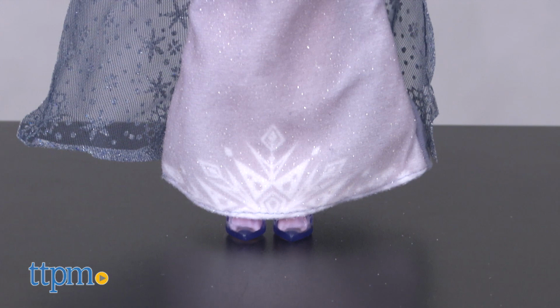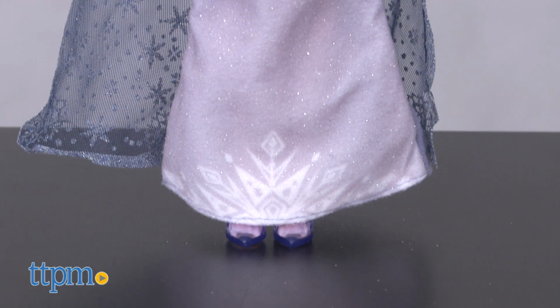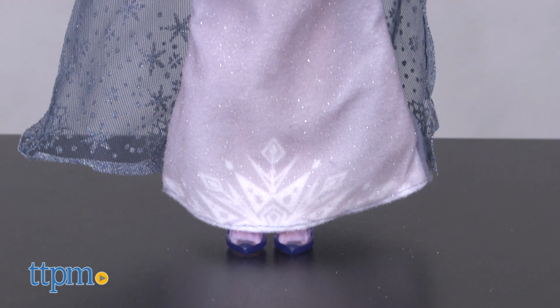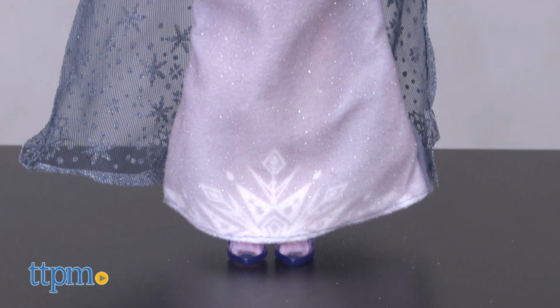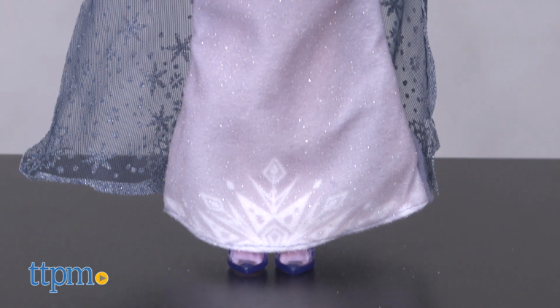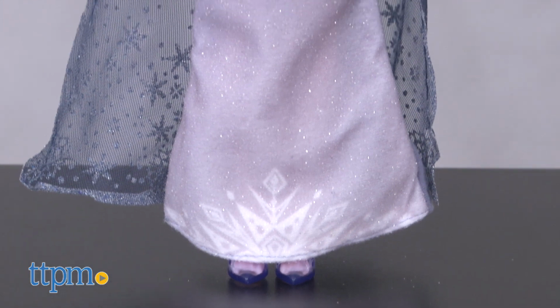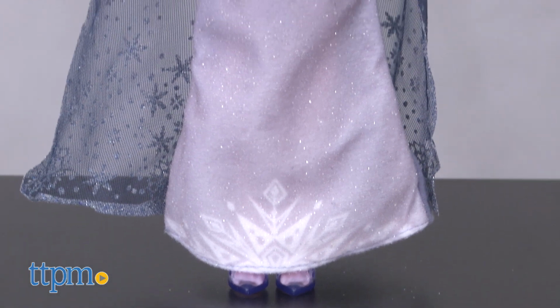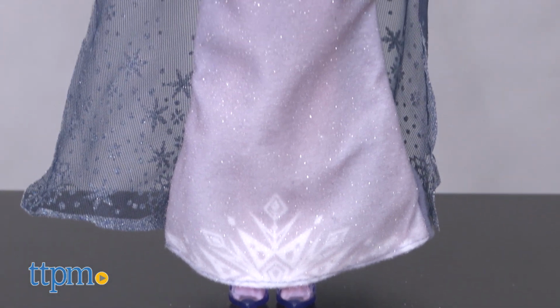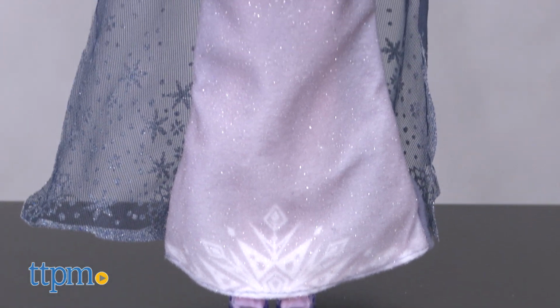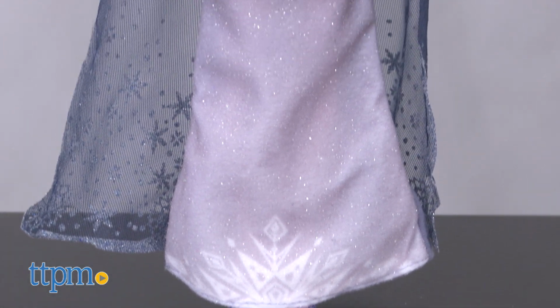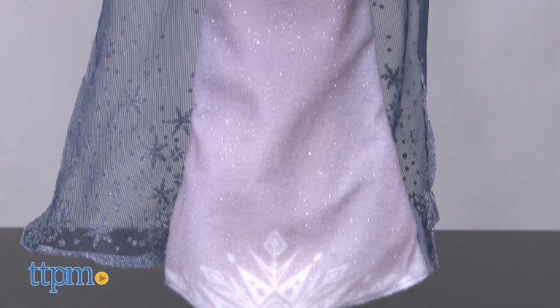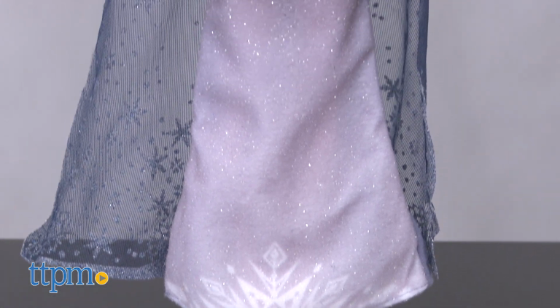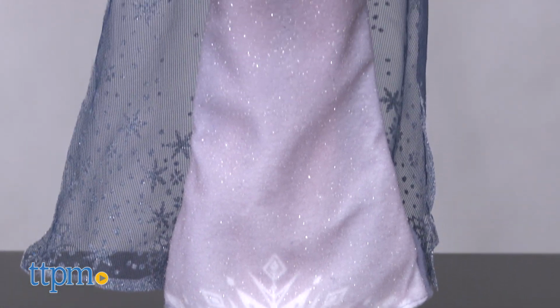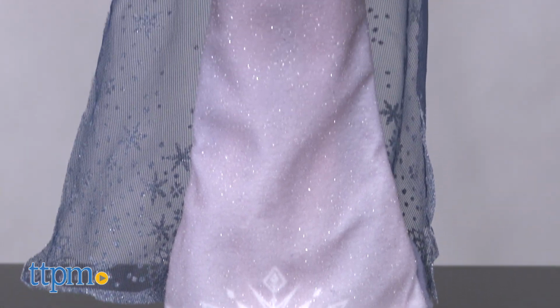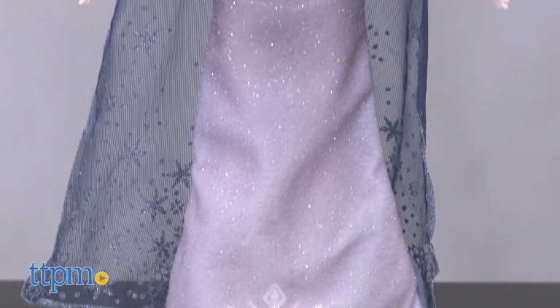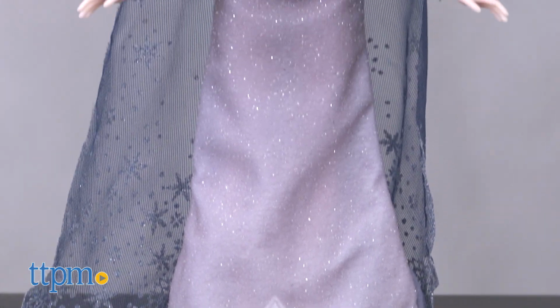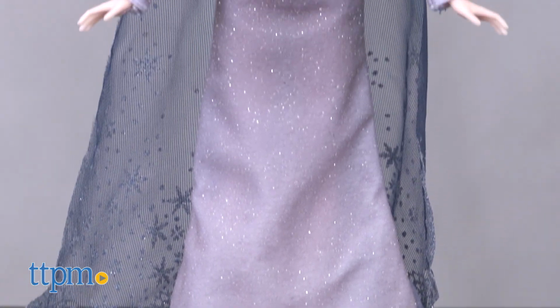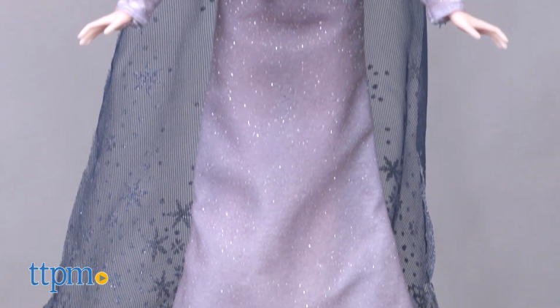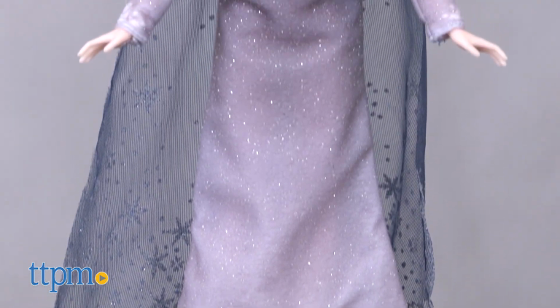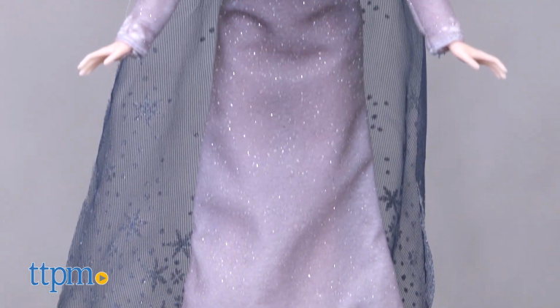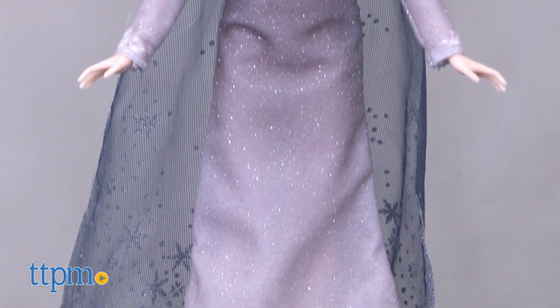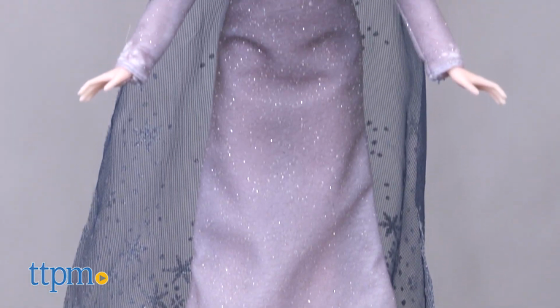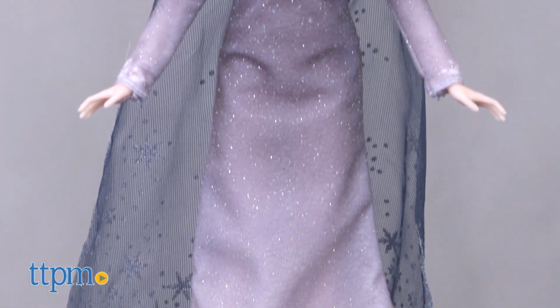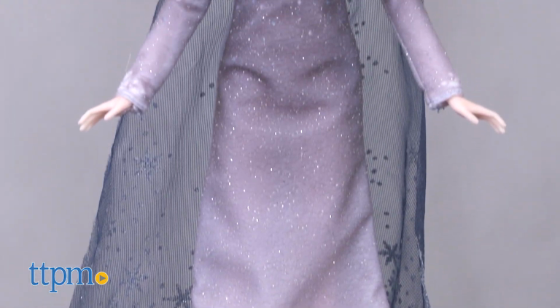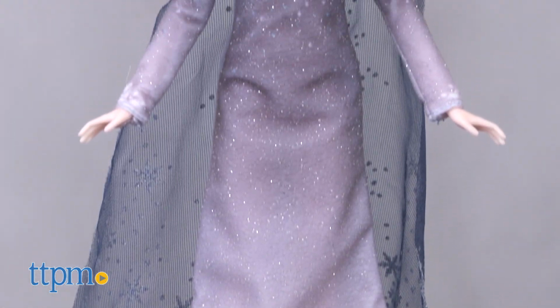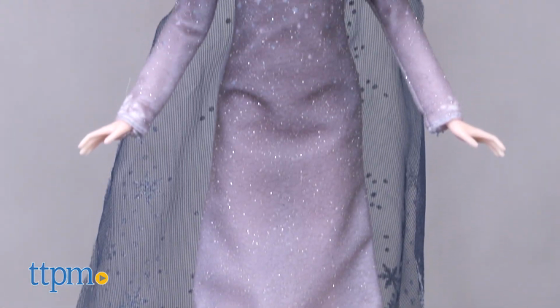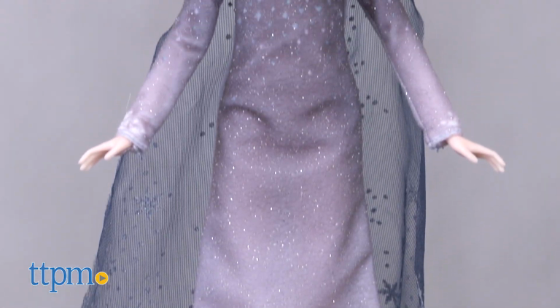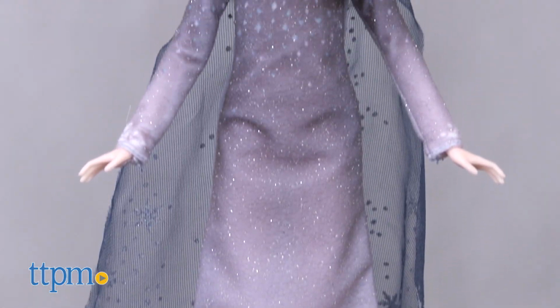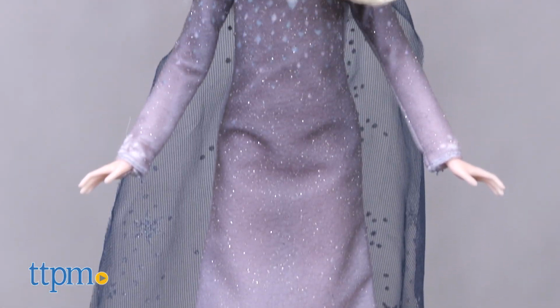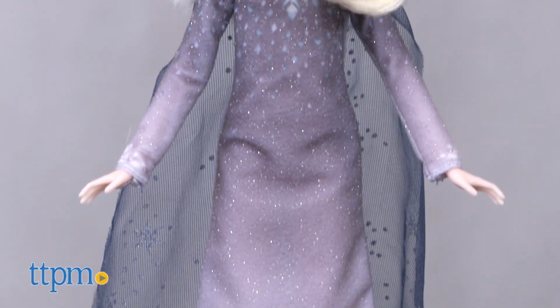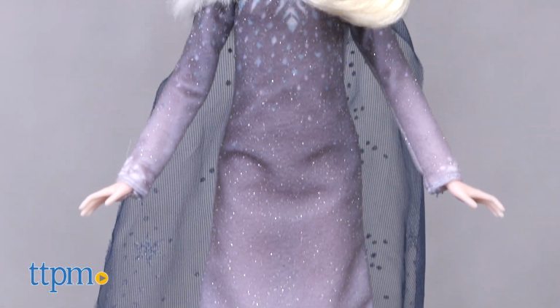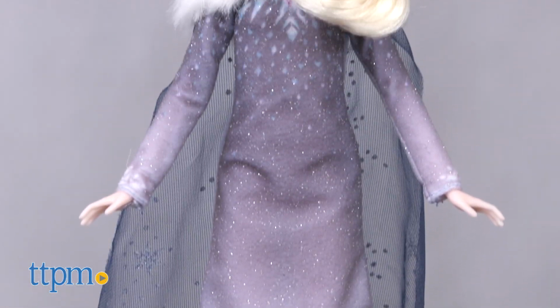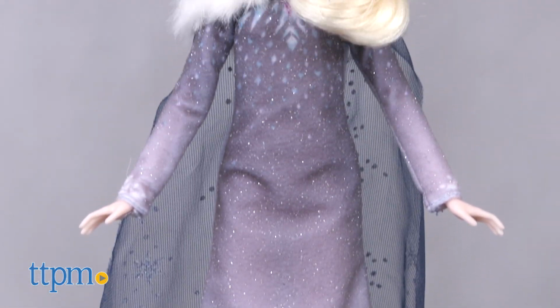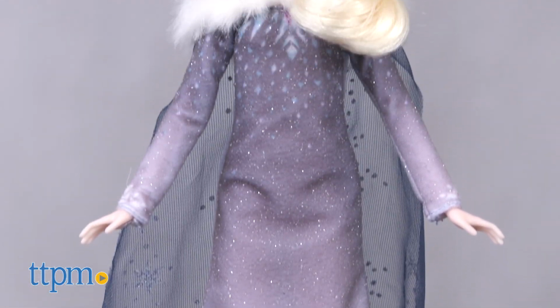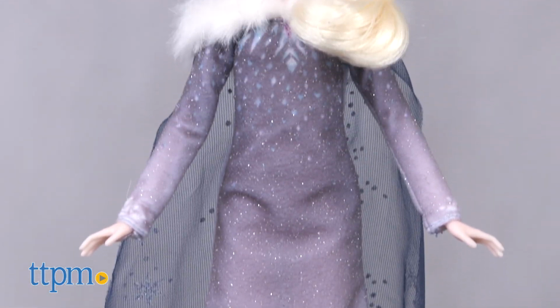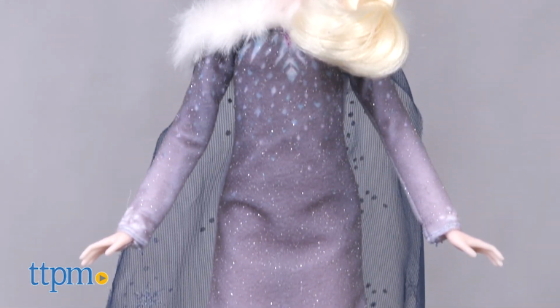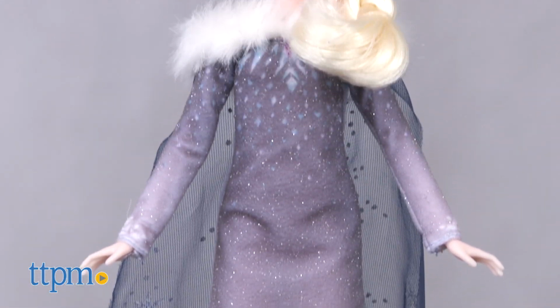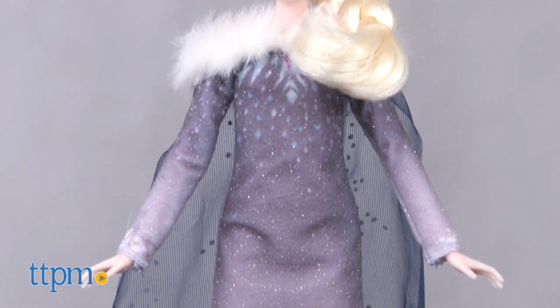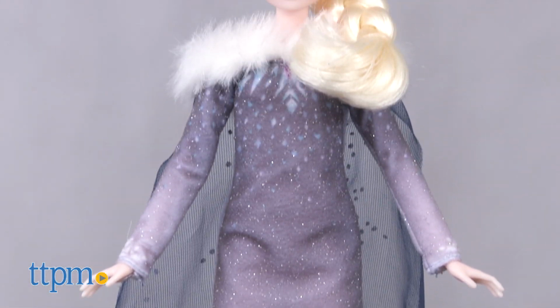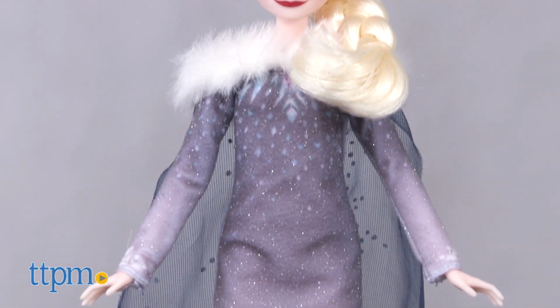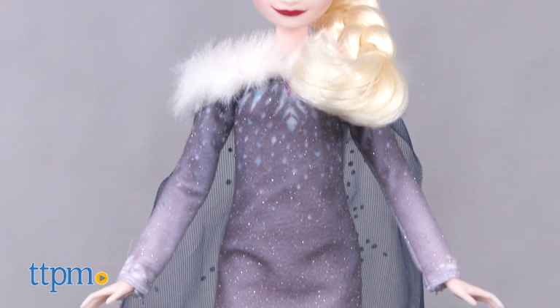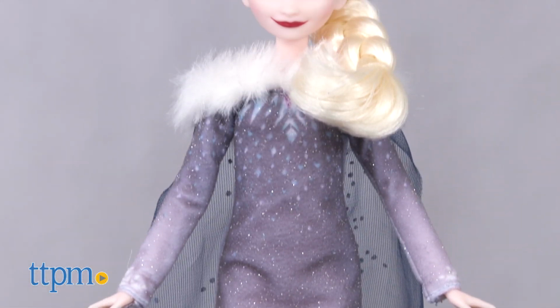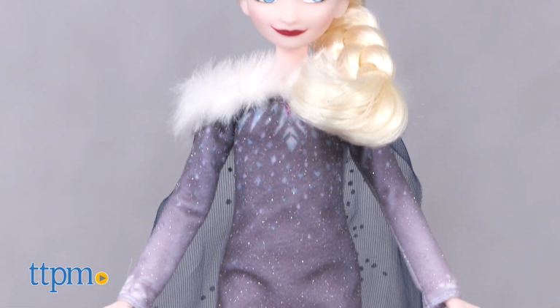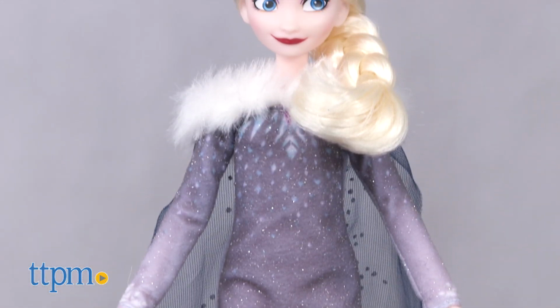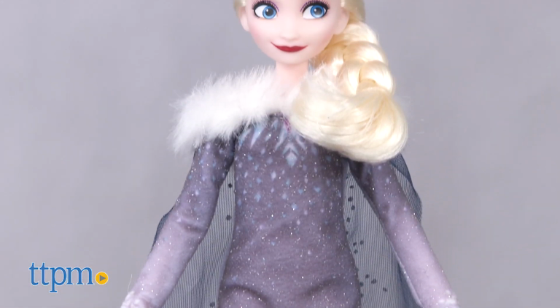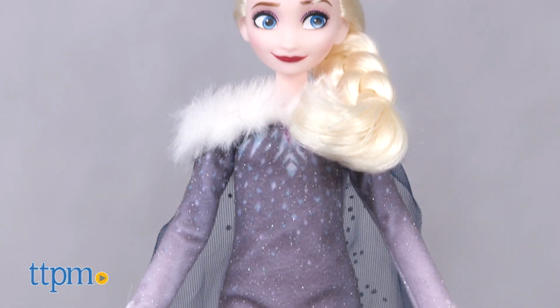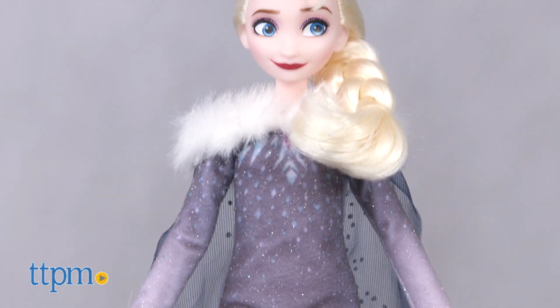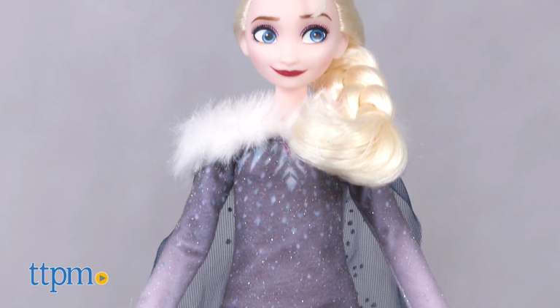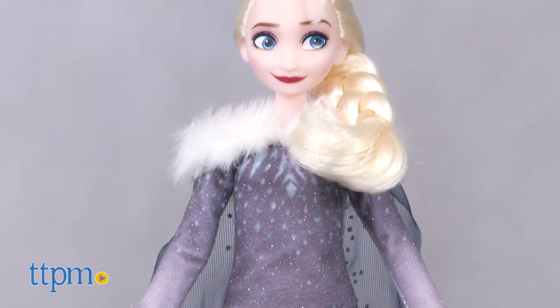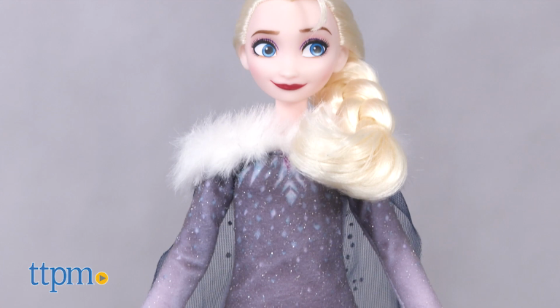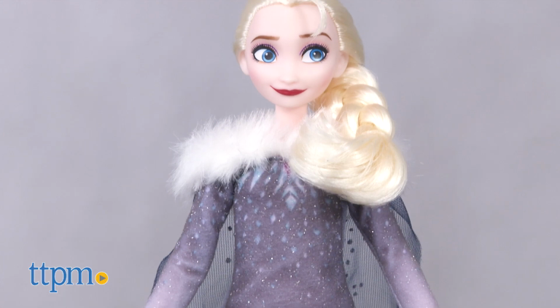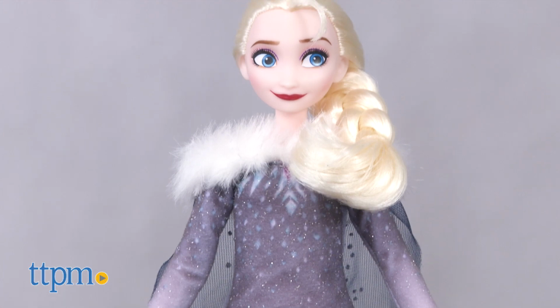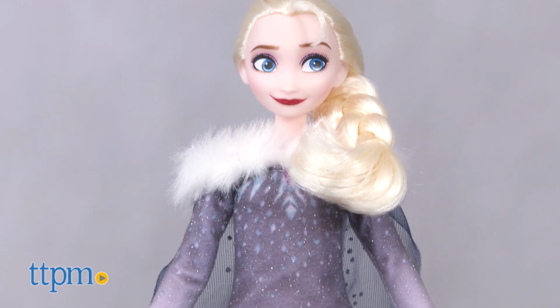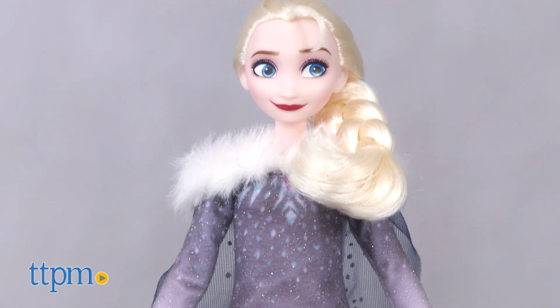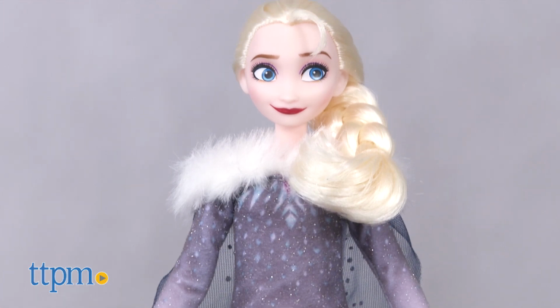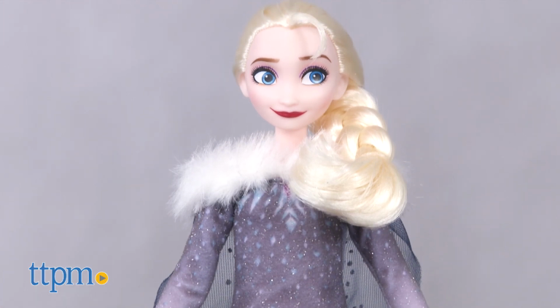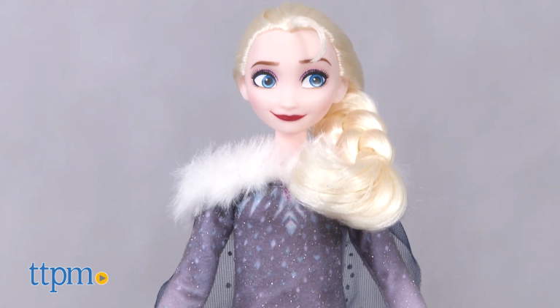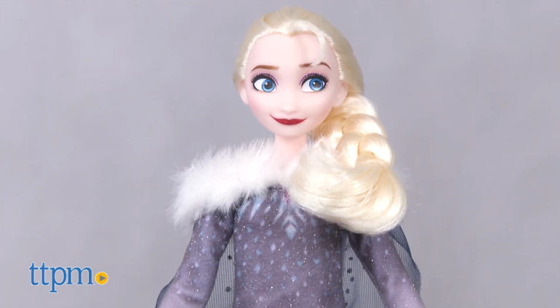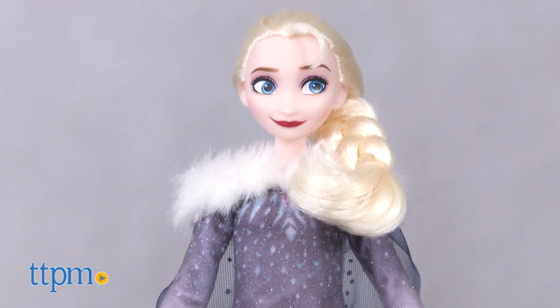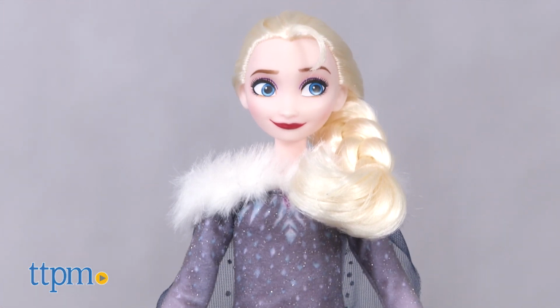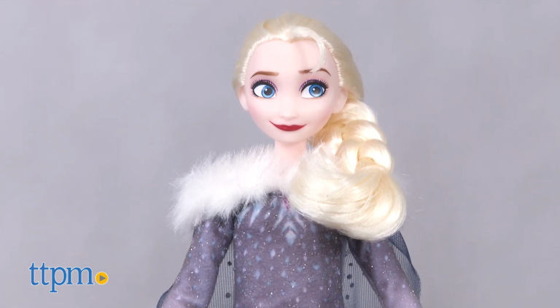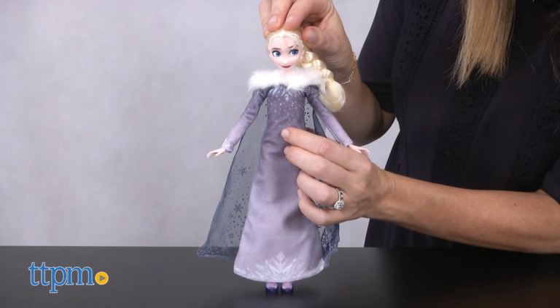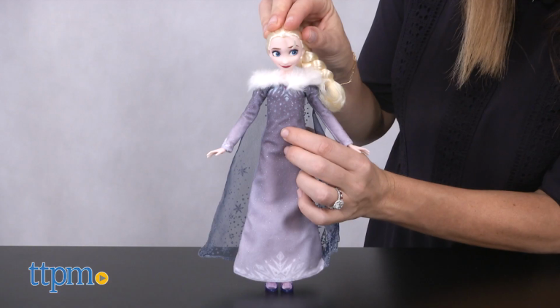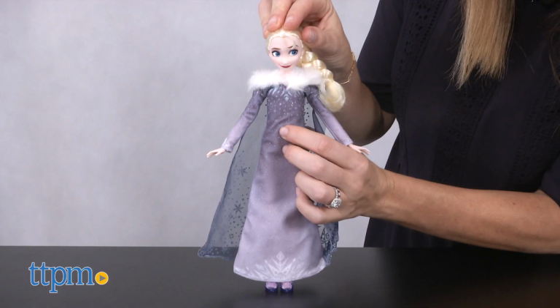Inspired by the Disney animated short, this 11-inch Elsa doll sings the song When We're Together from the film.